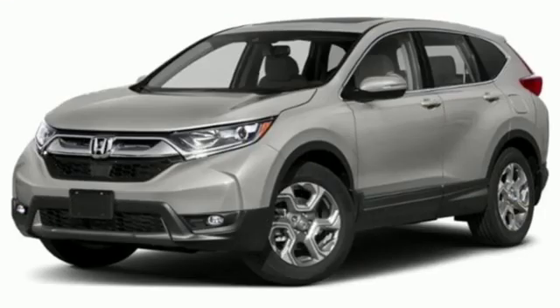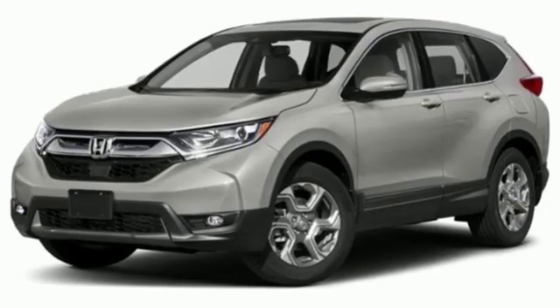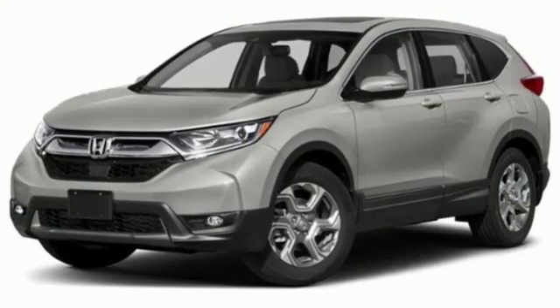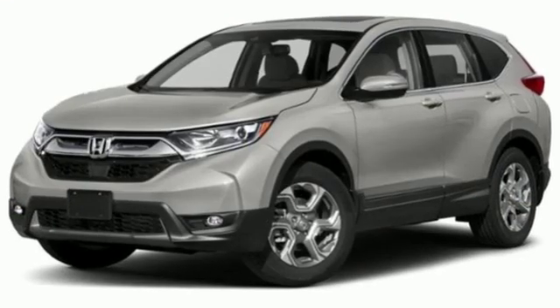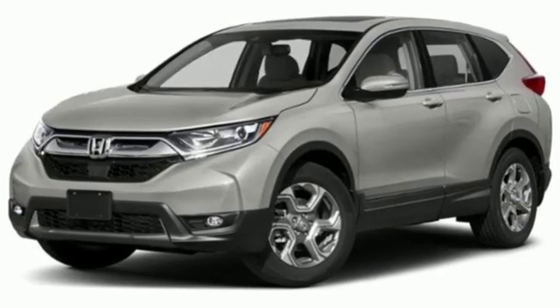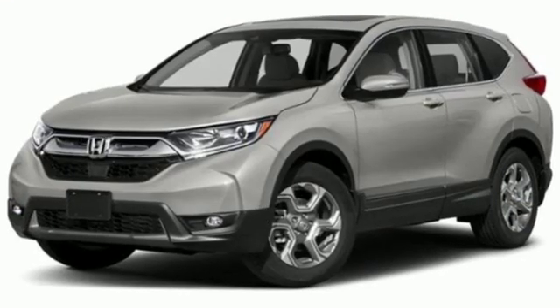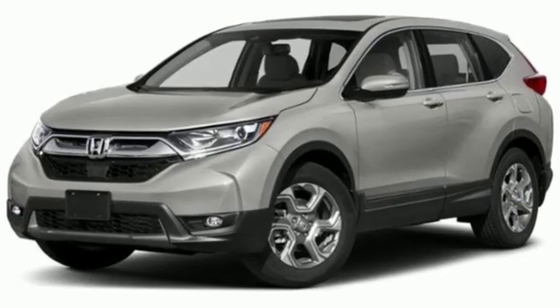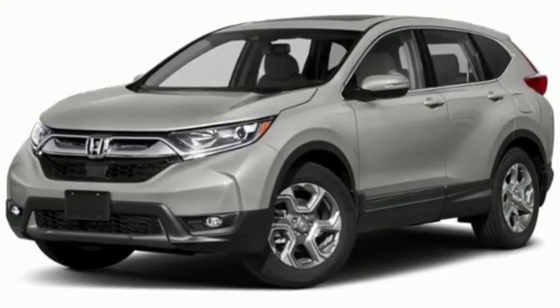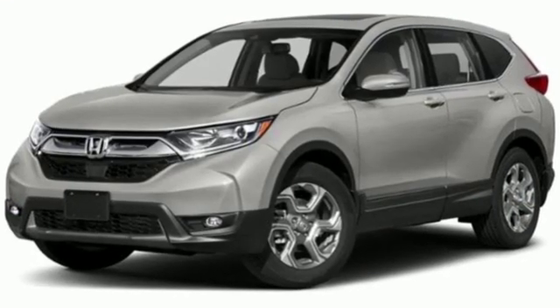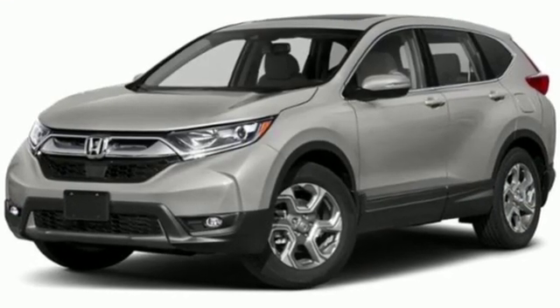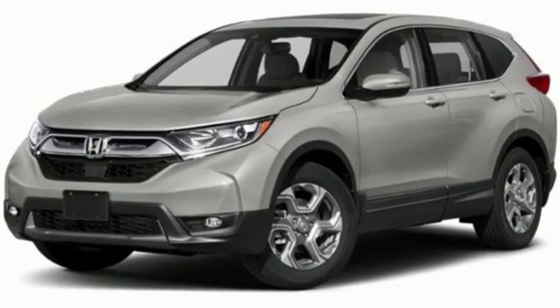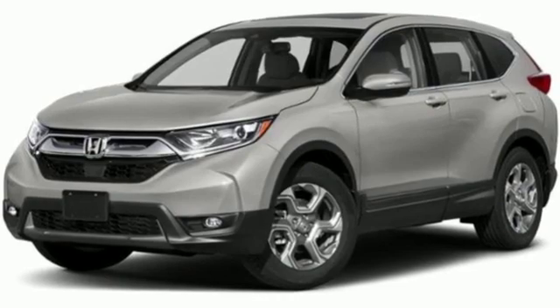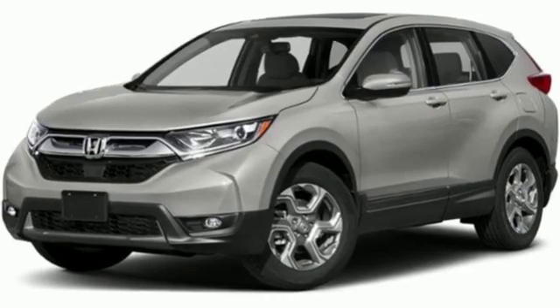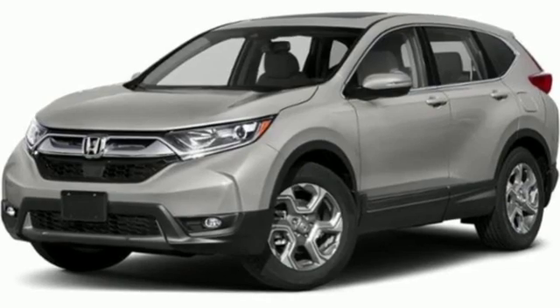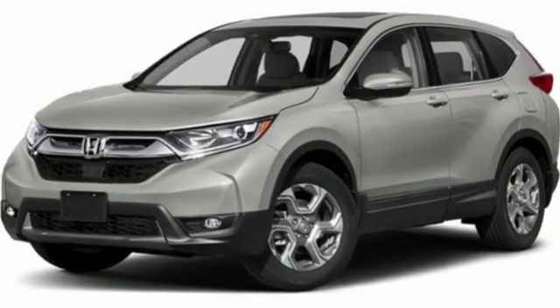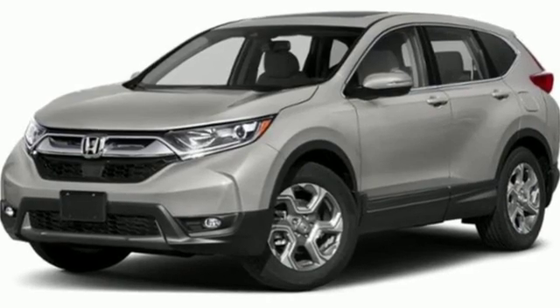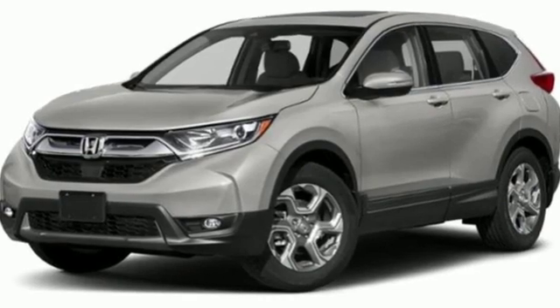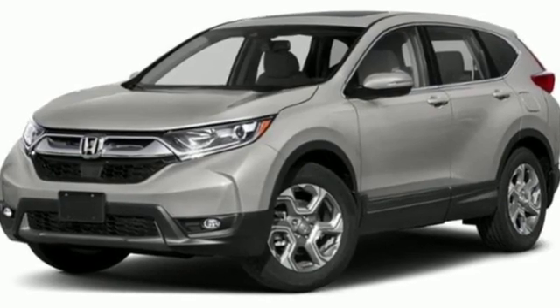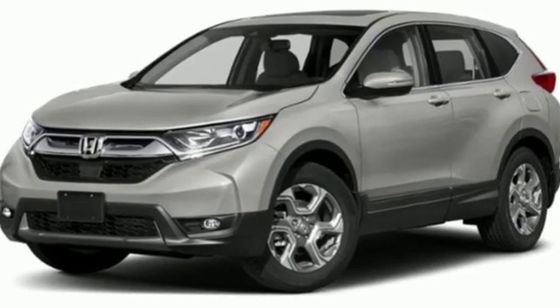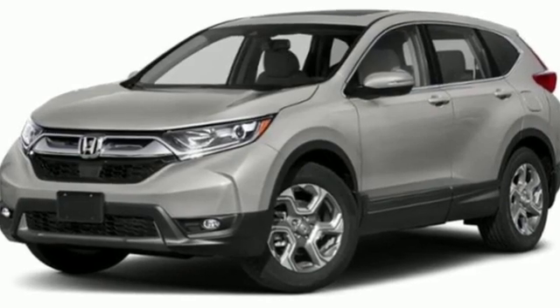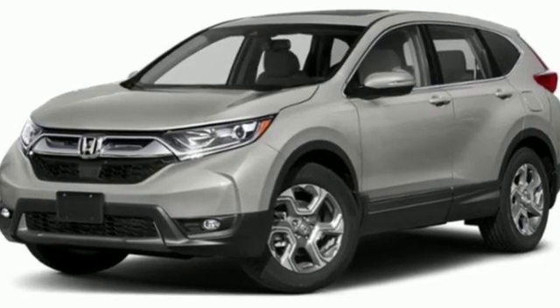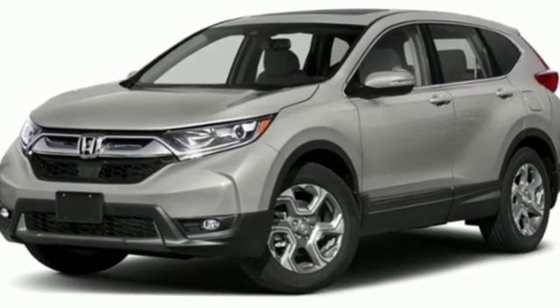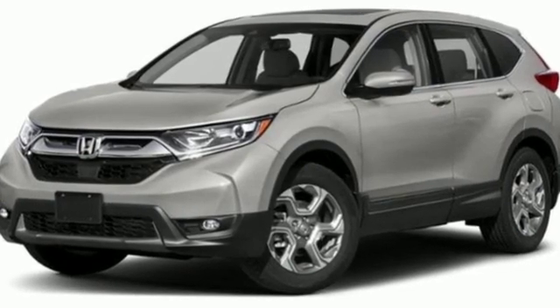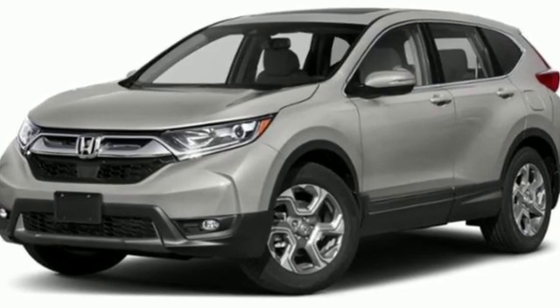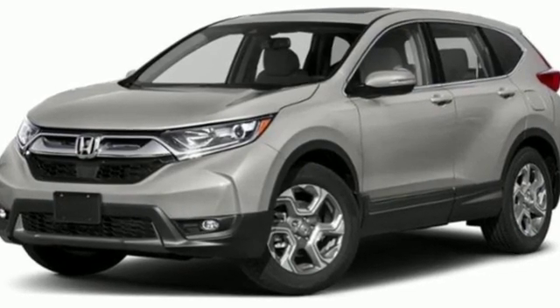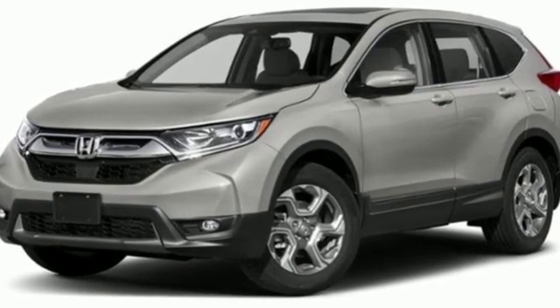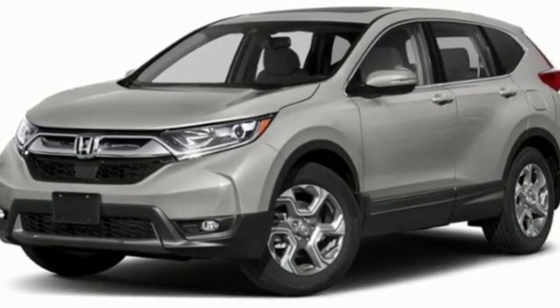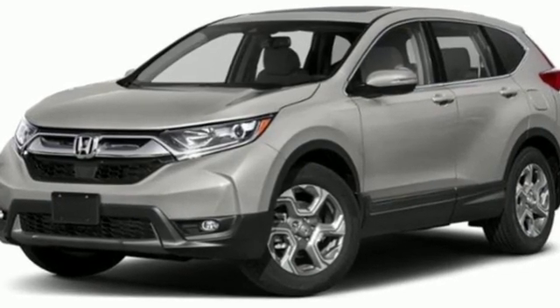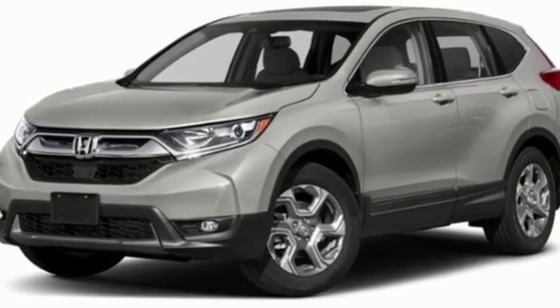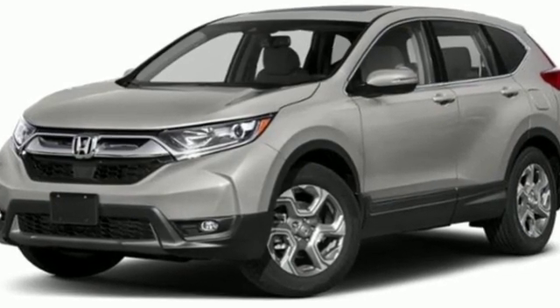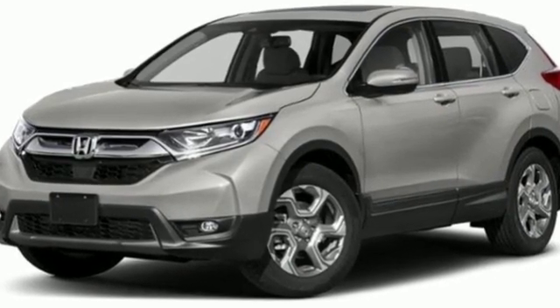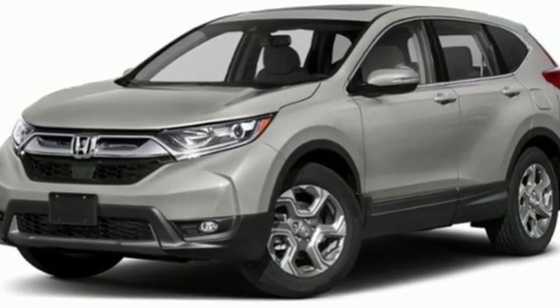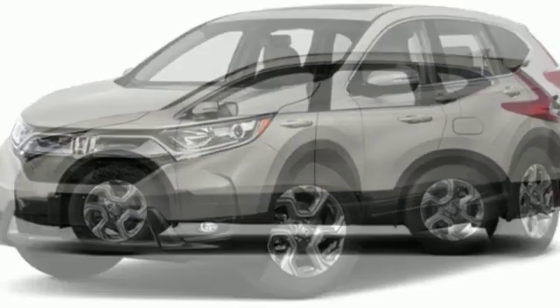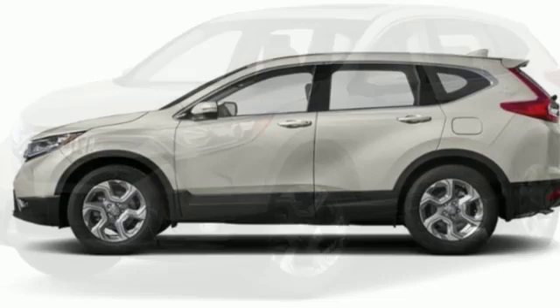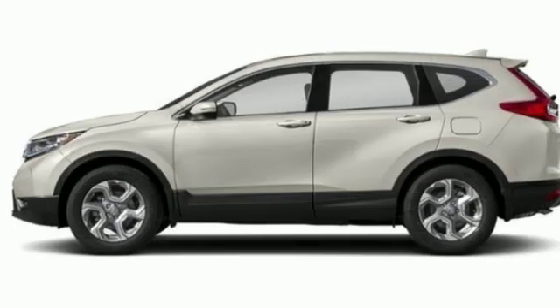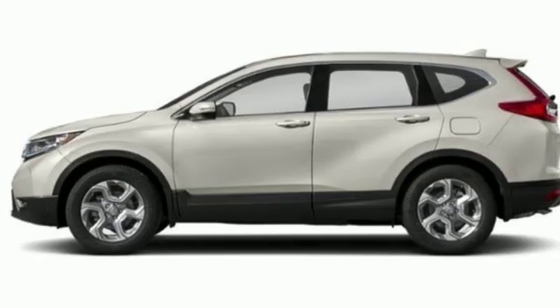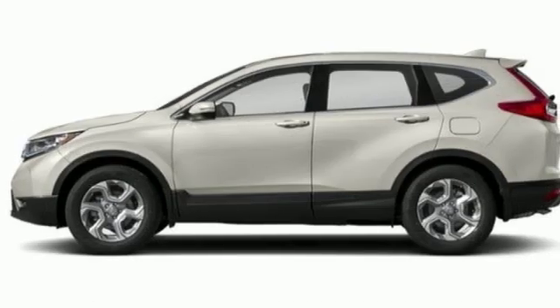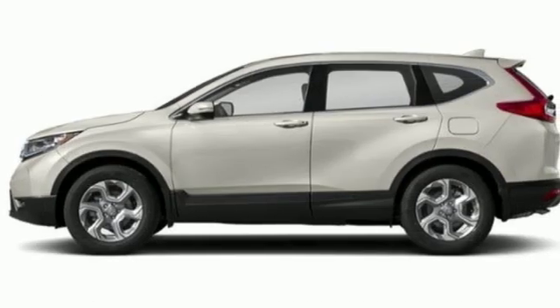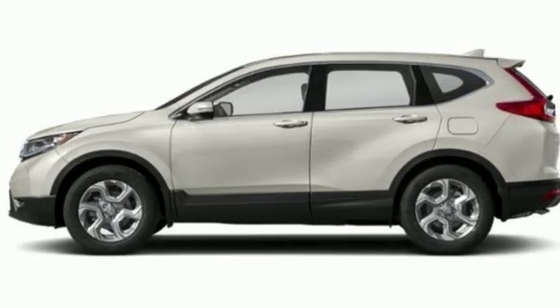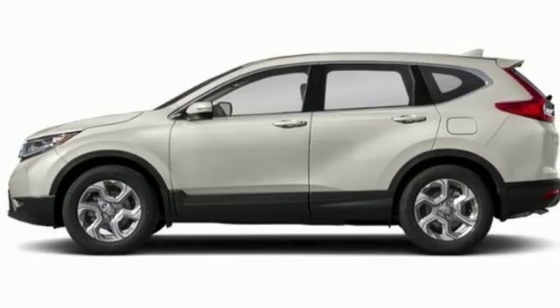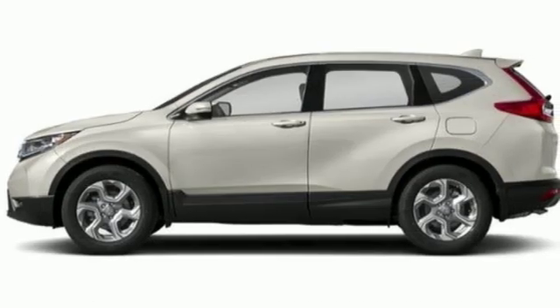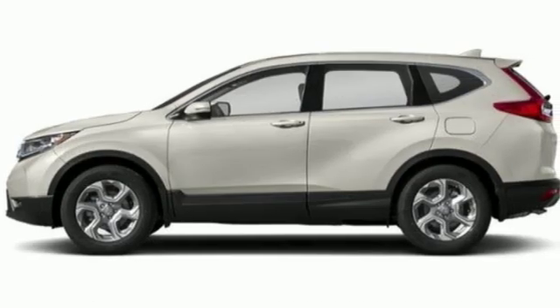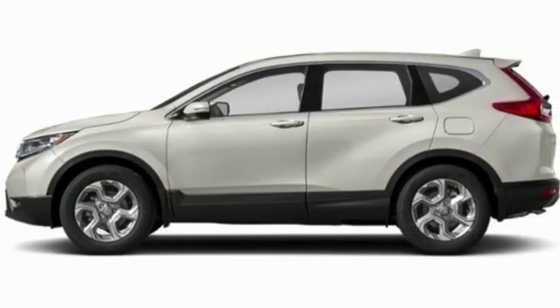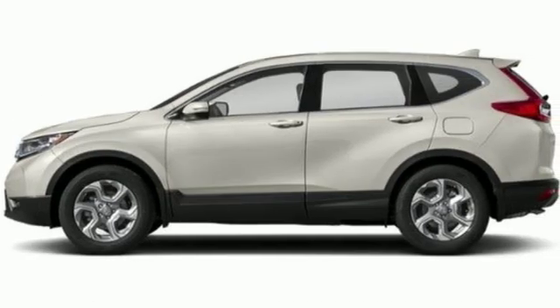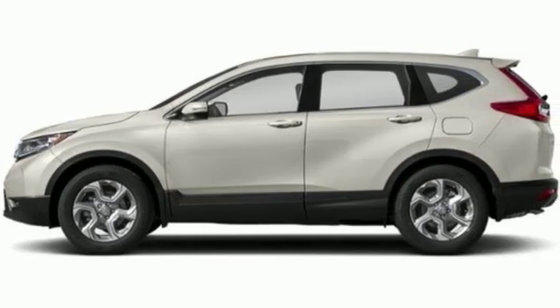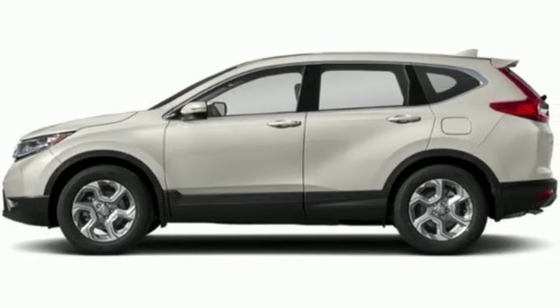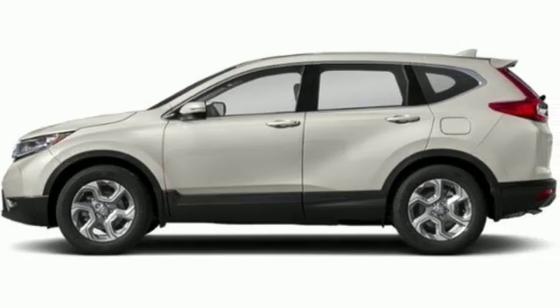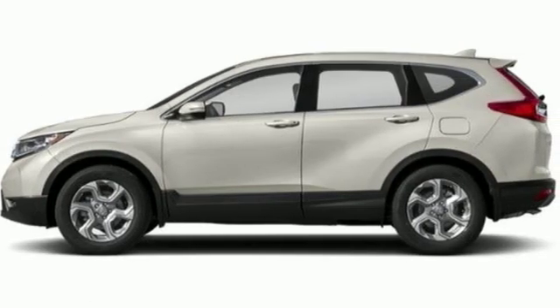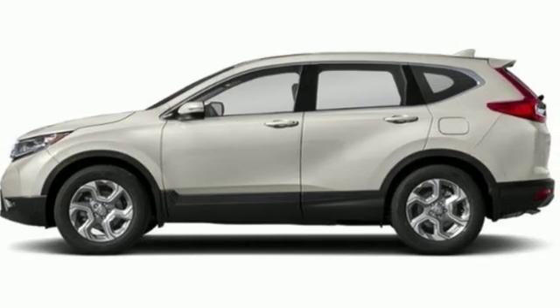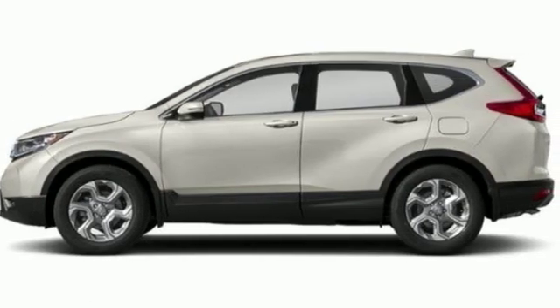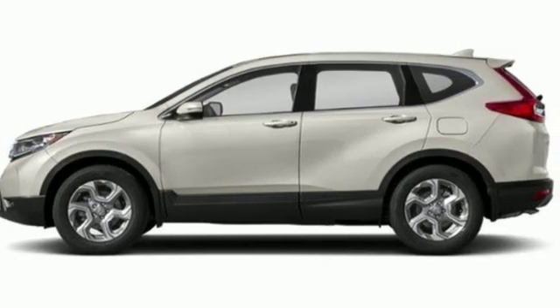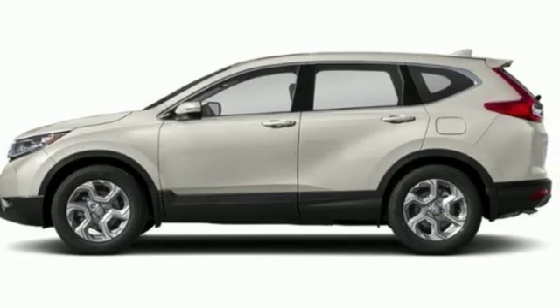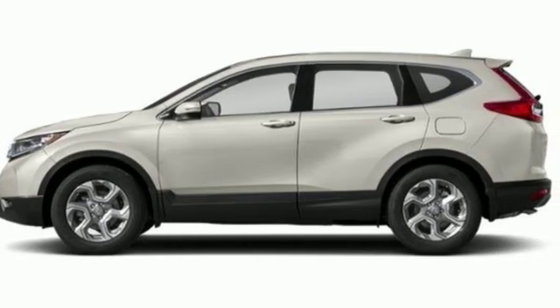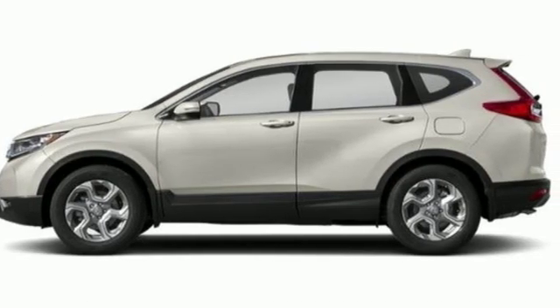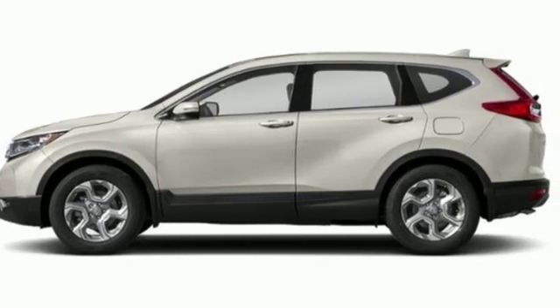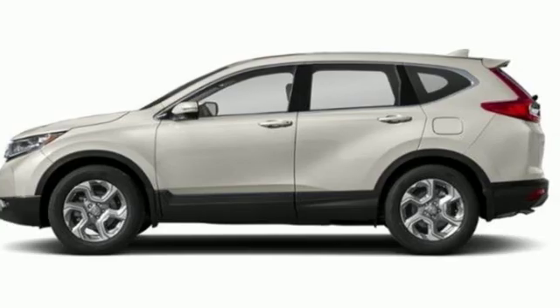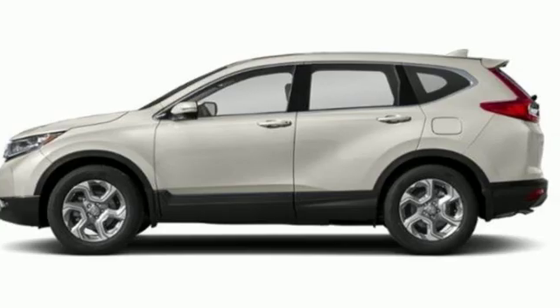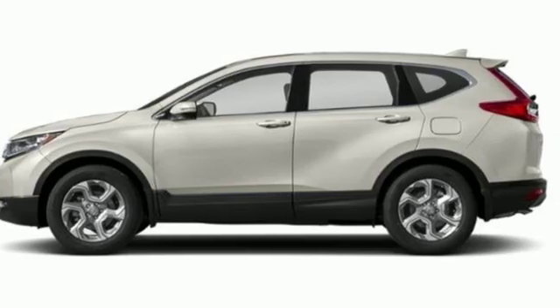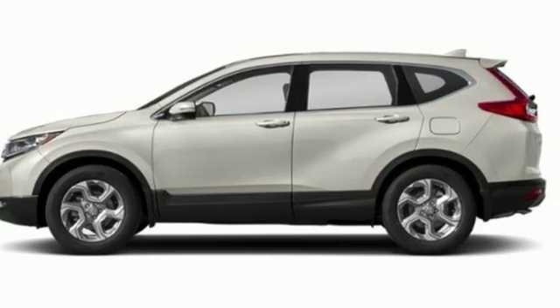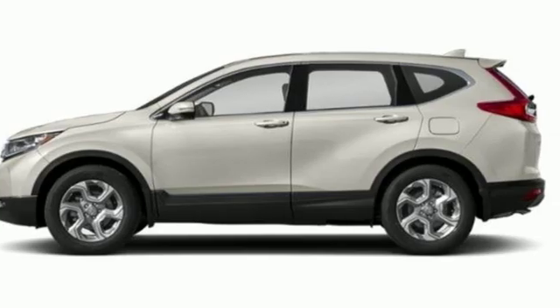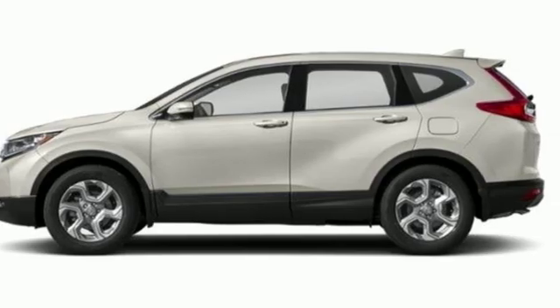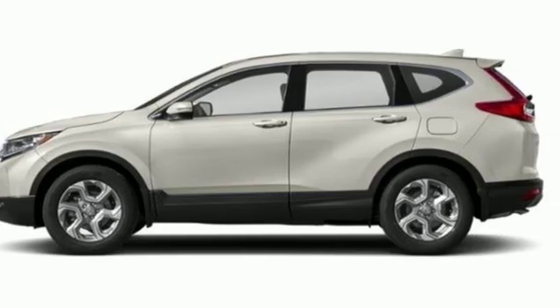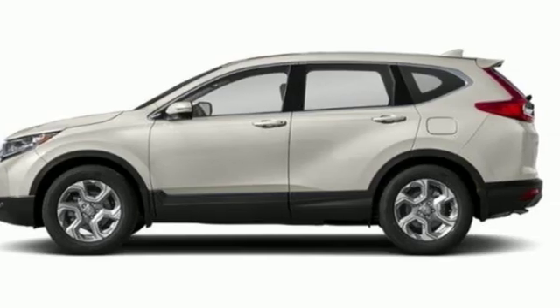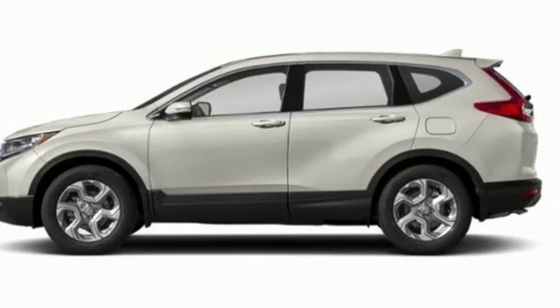Every Honda's designed with the driver in mind. Someone's going to drive this fantastic vehicle off the lot. Should be you. Test drive it today.